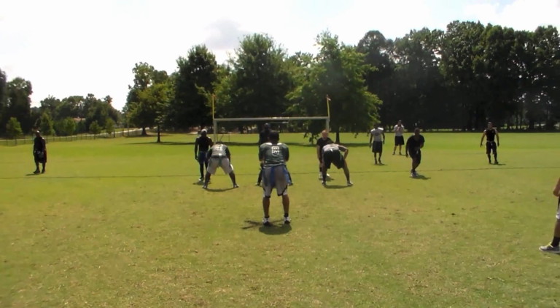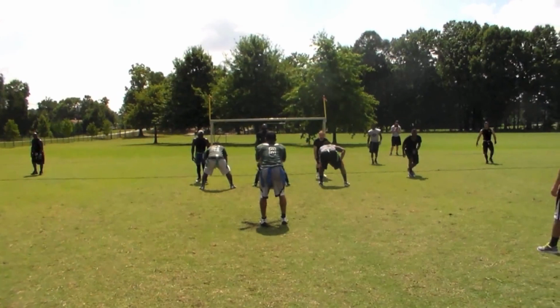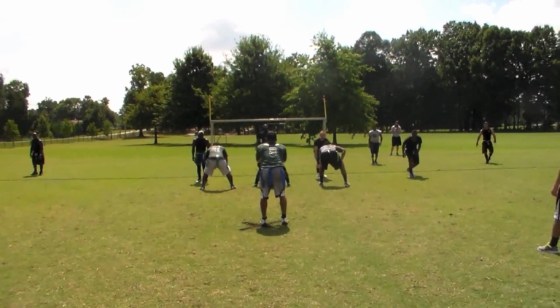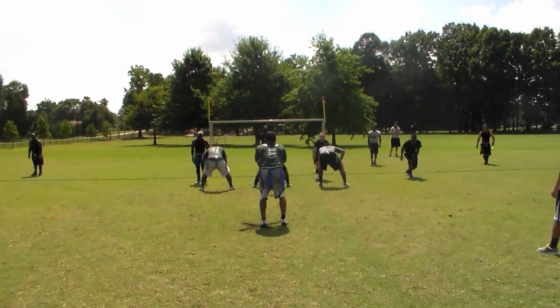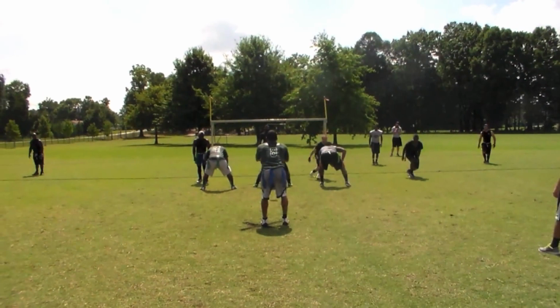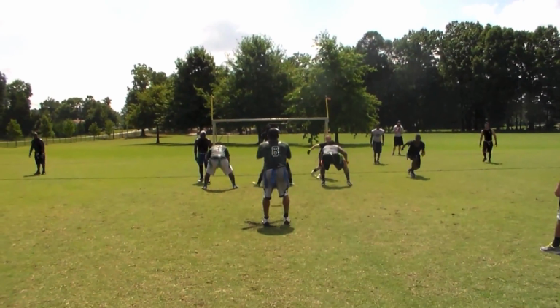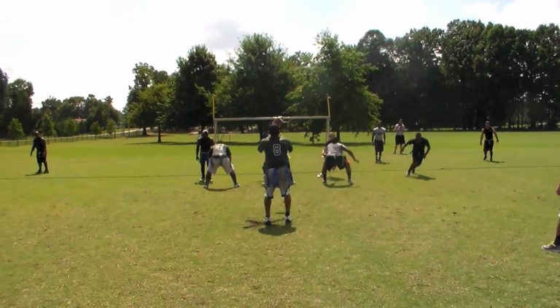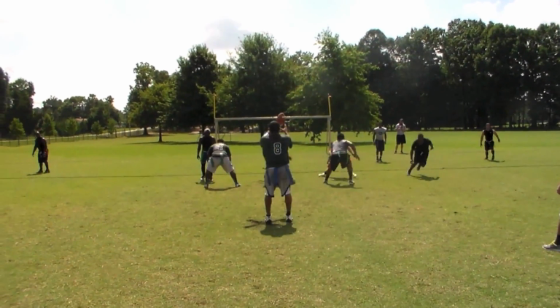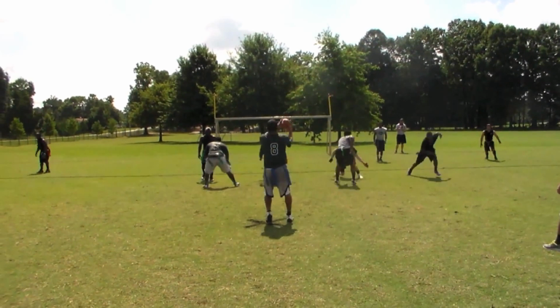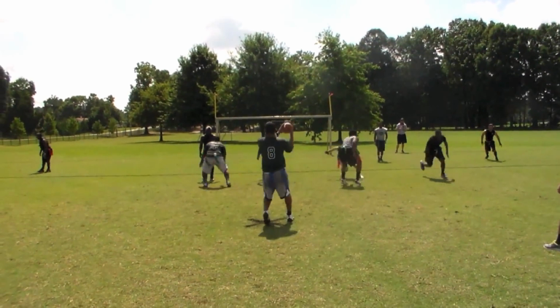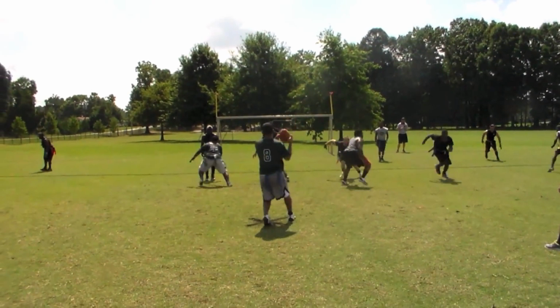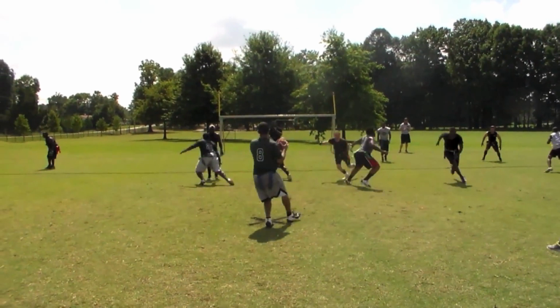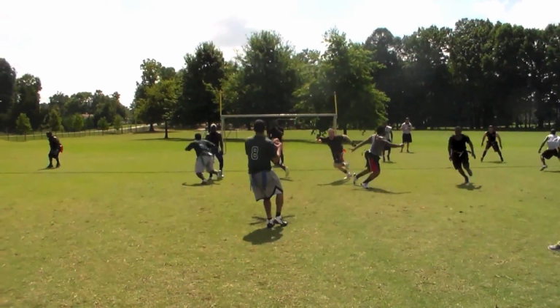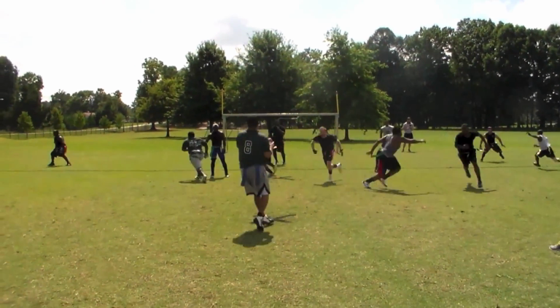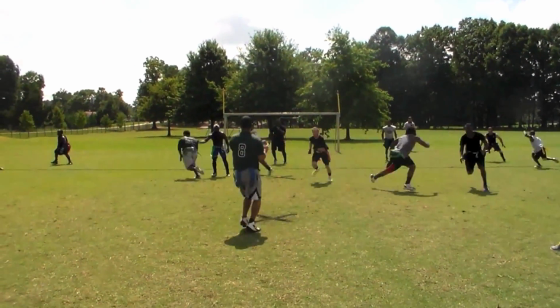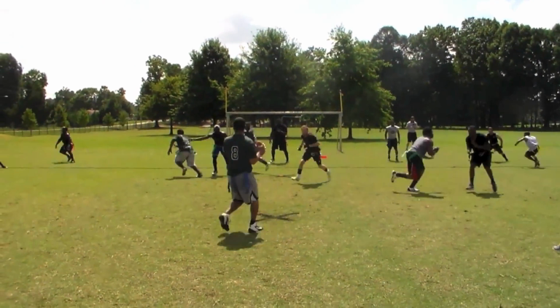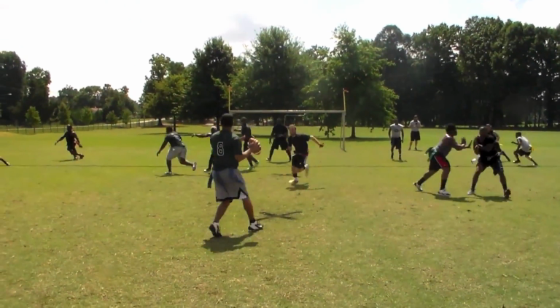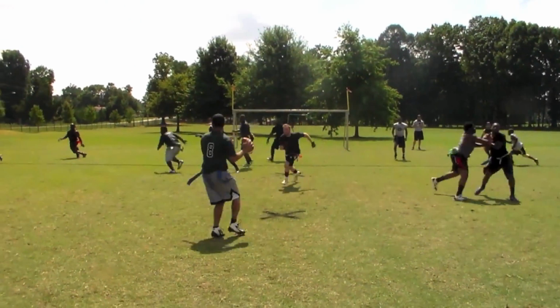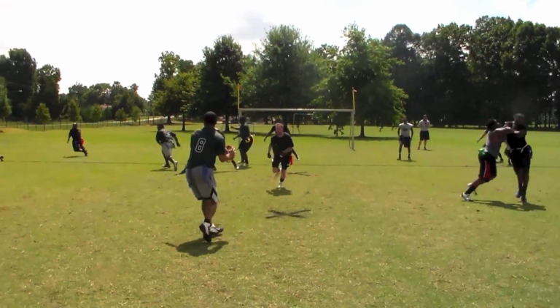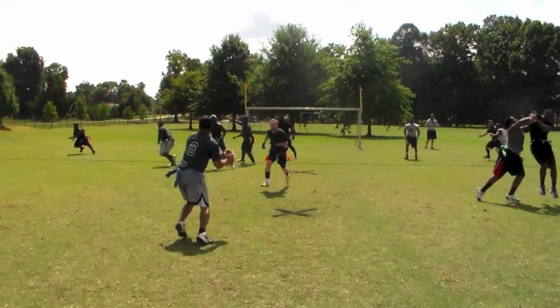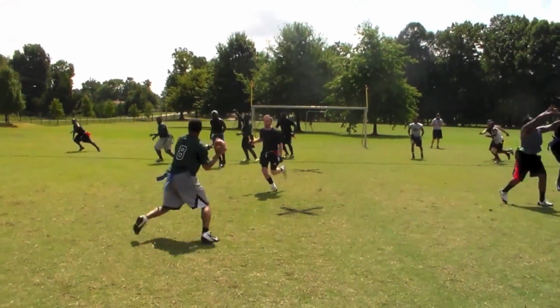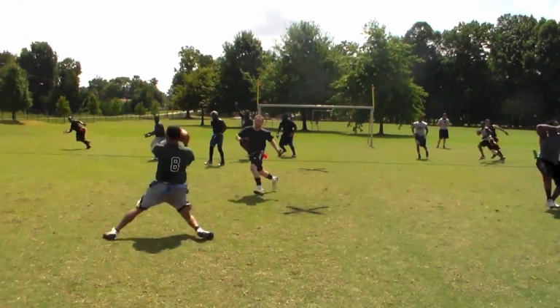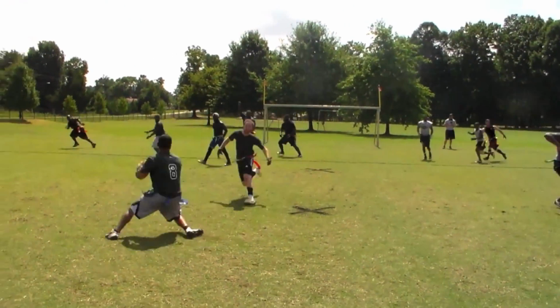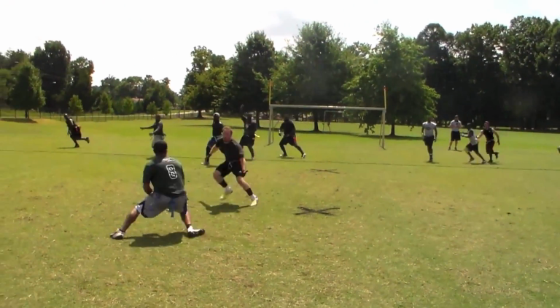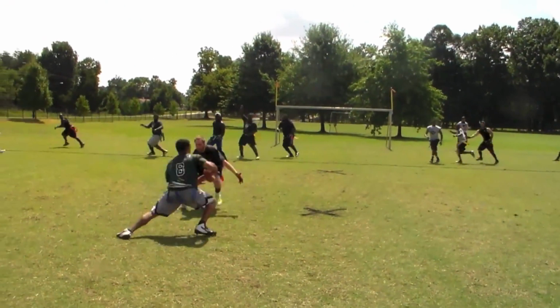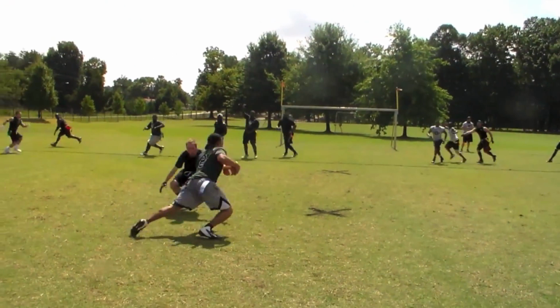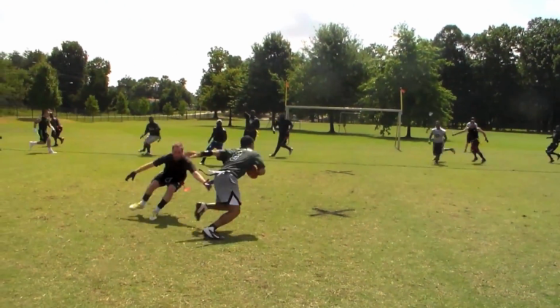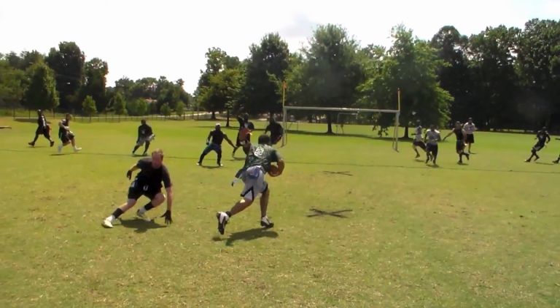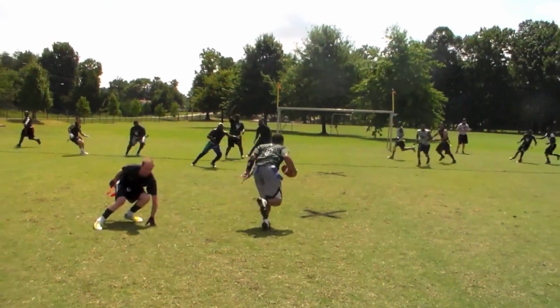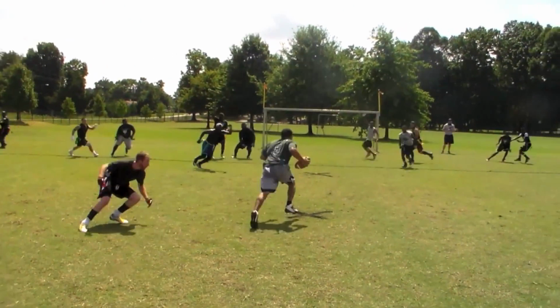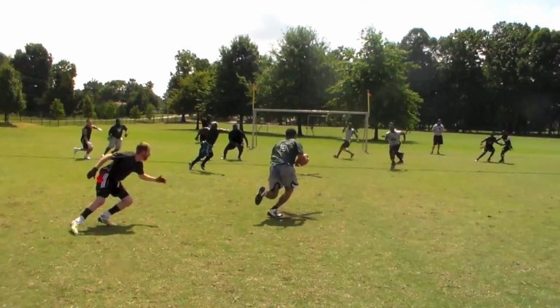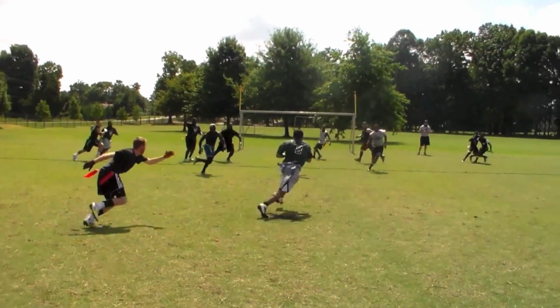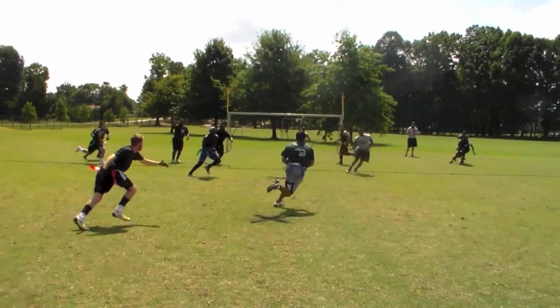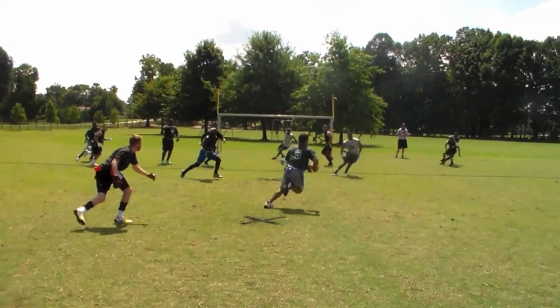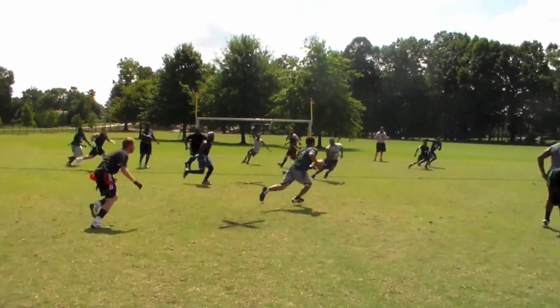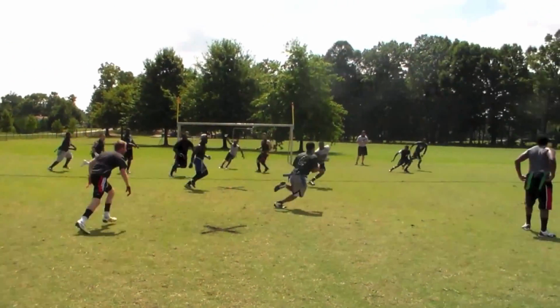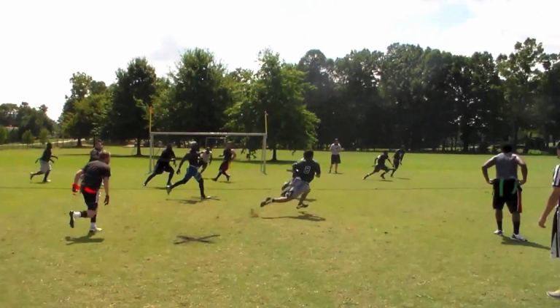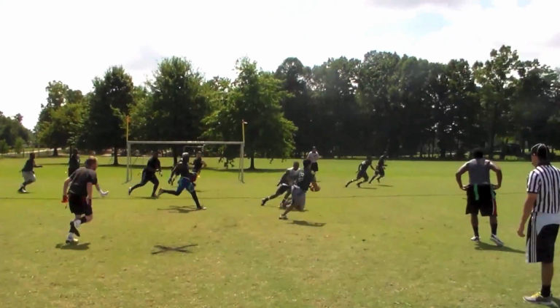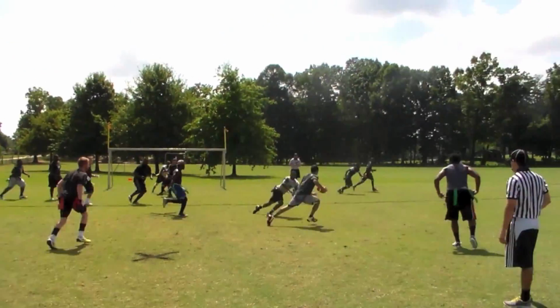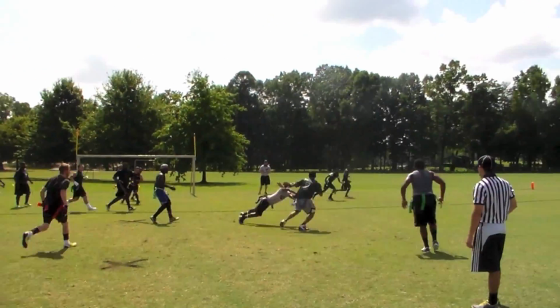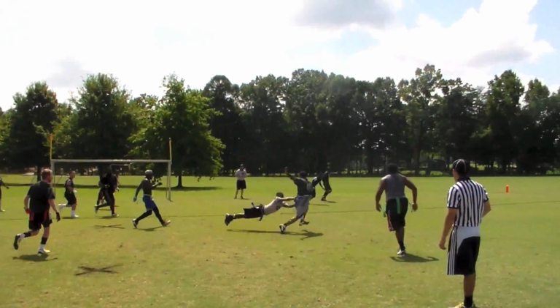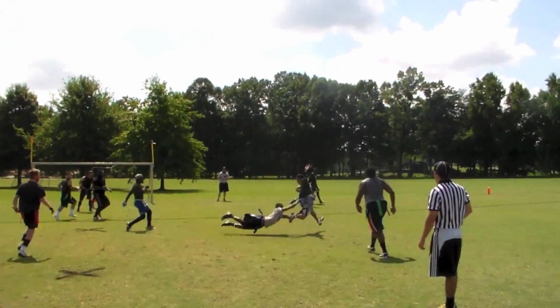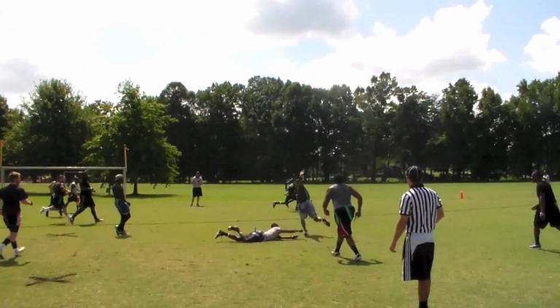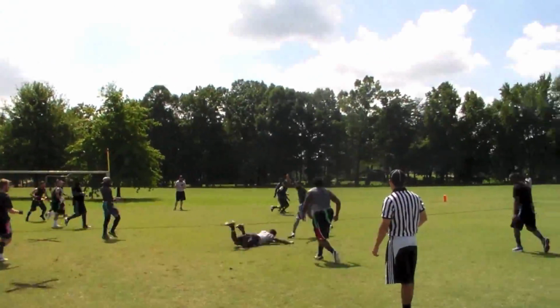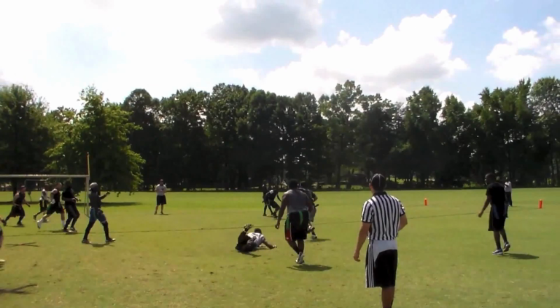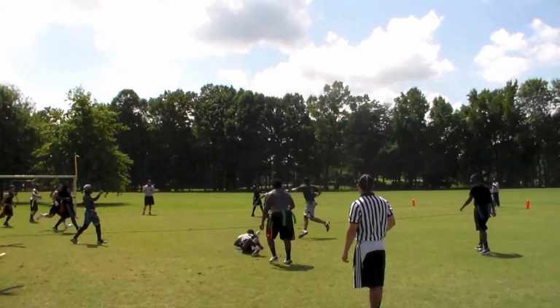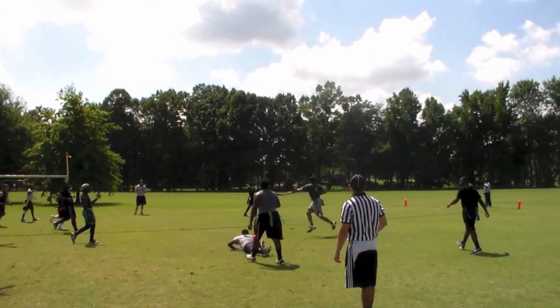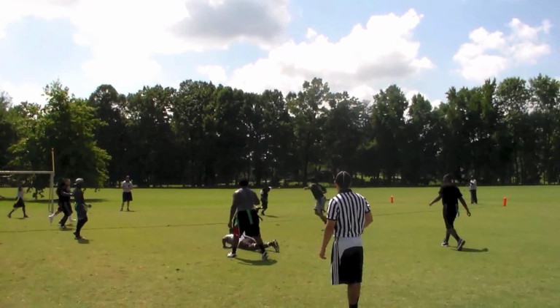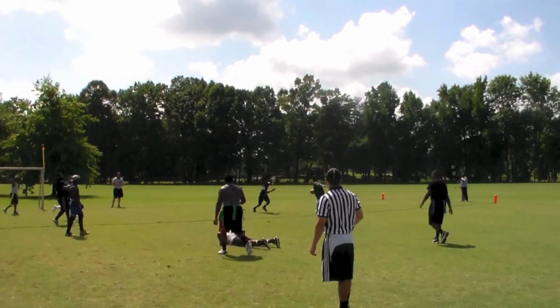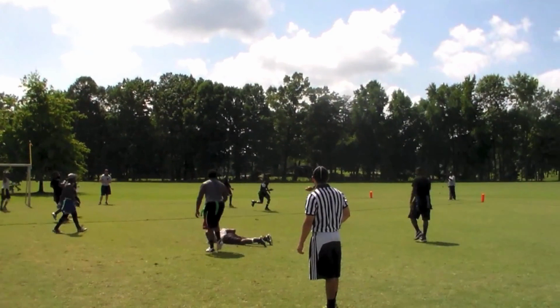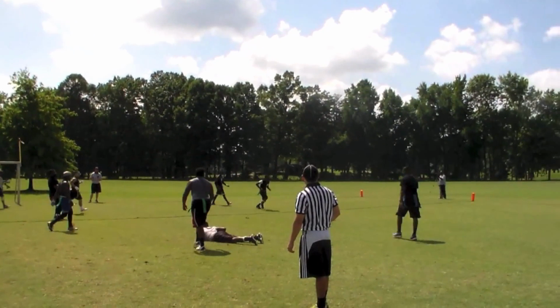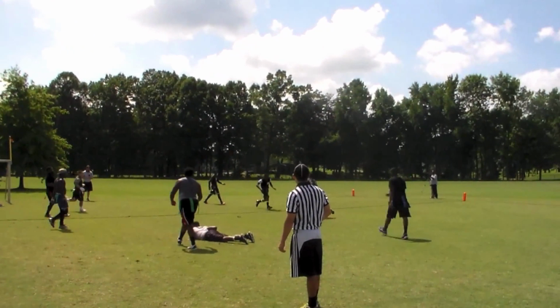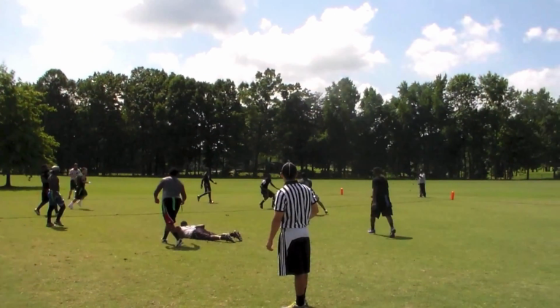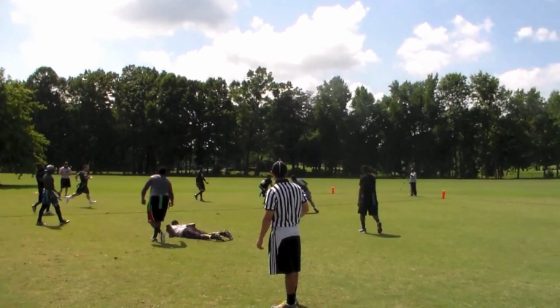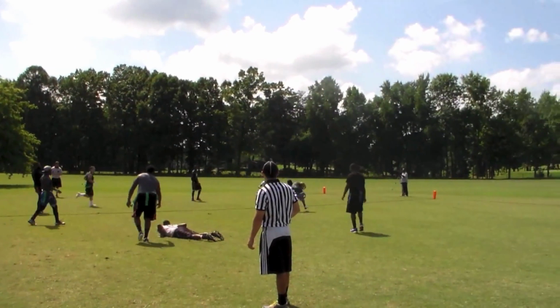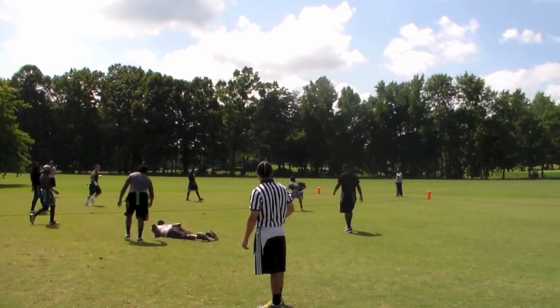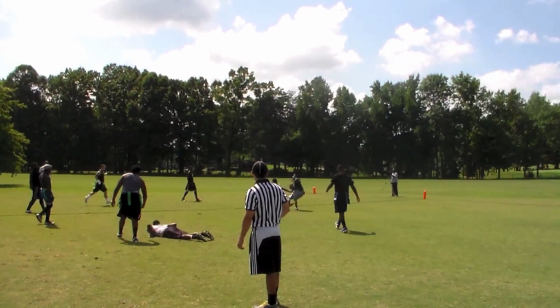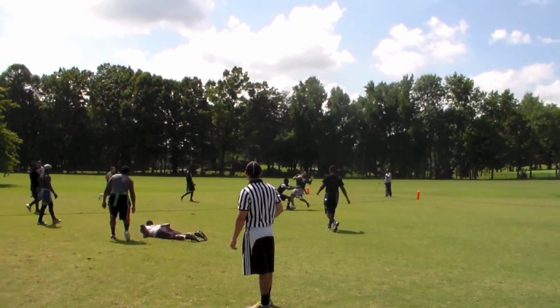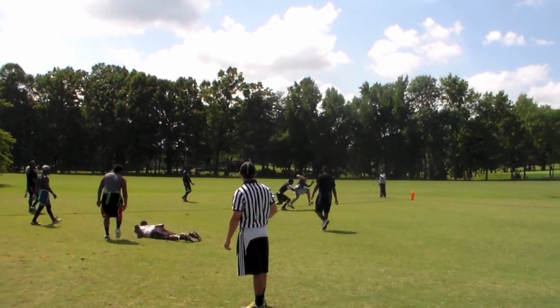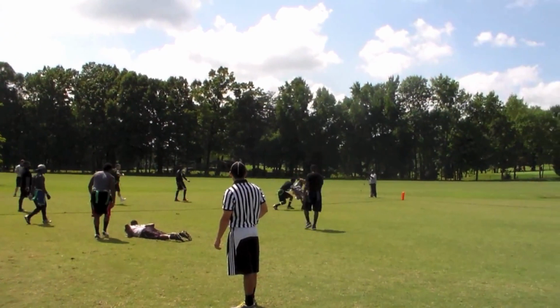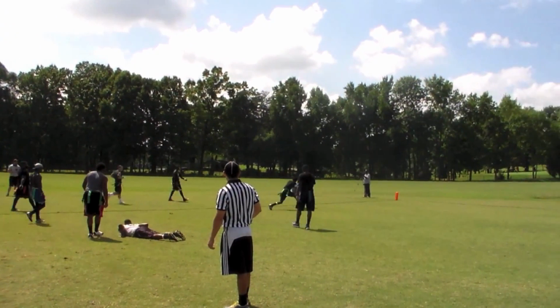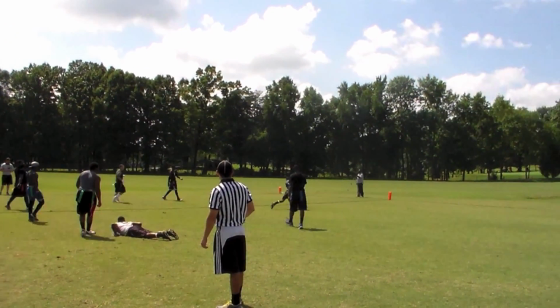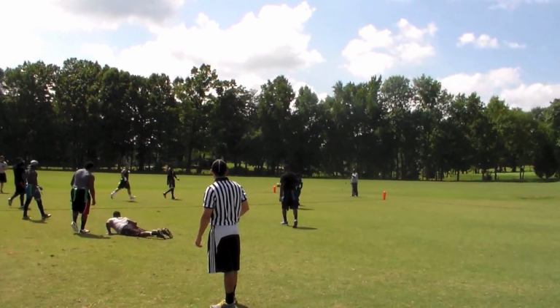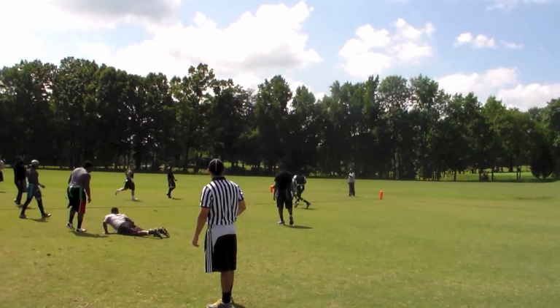At number 7, Chris Bray of the Greensboro Wolves is going to take this one in by getting by 3 defenders with 3 different moves.